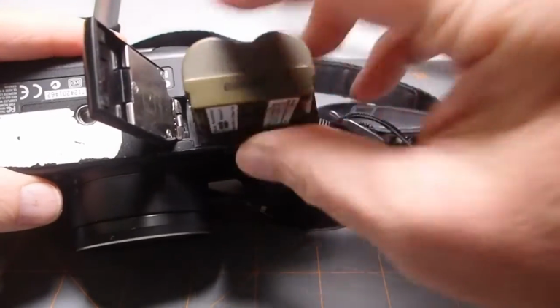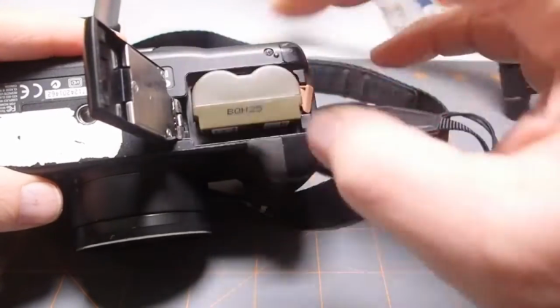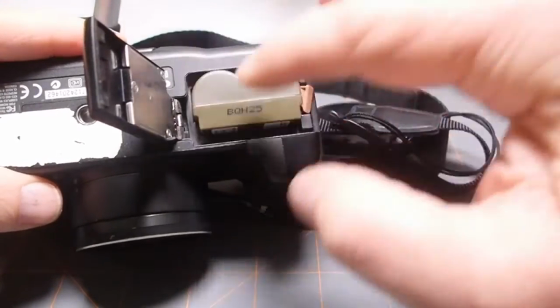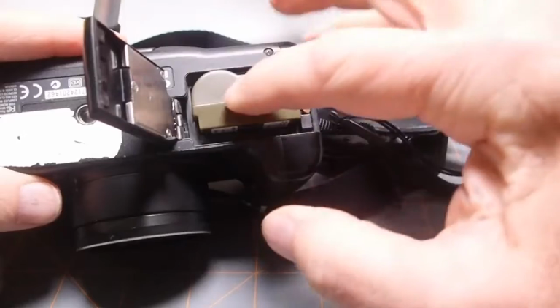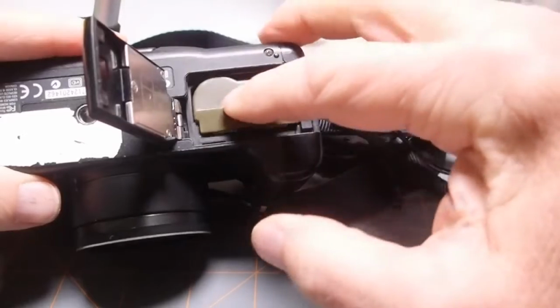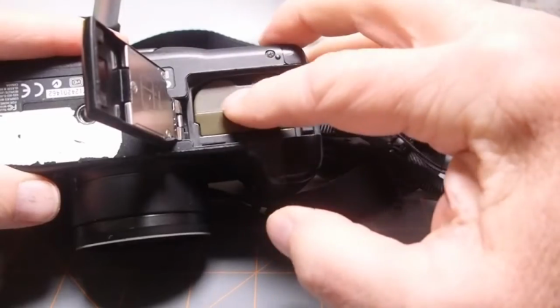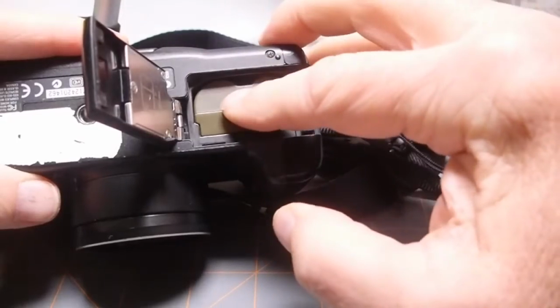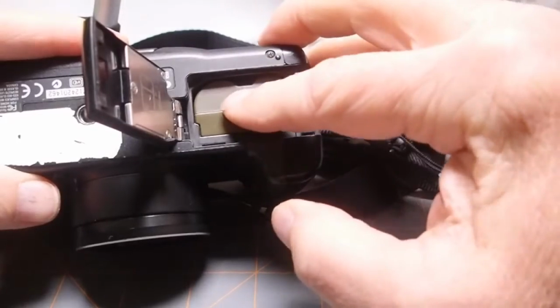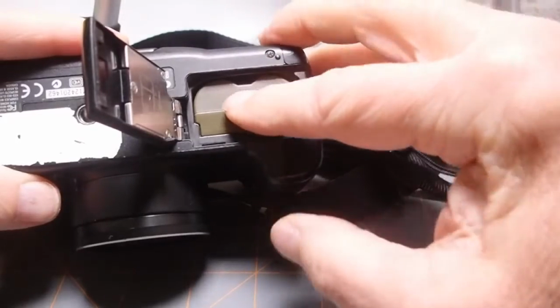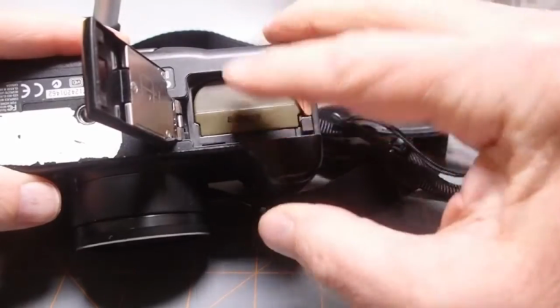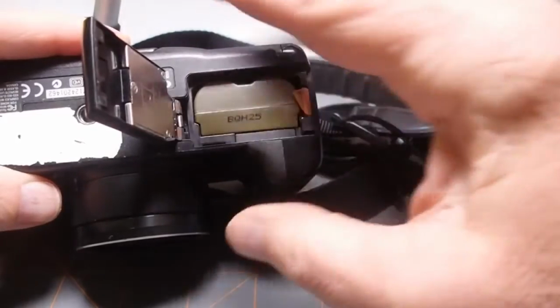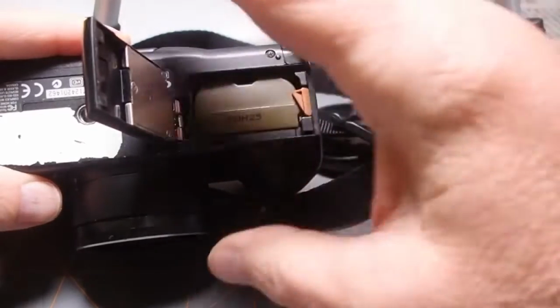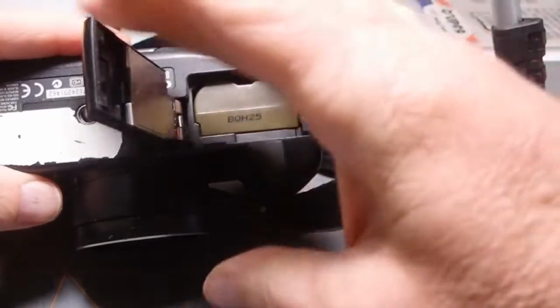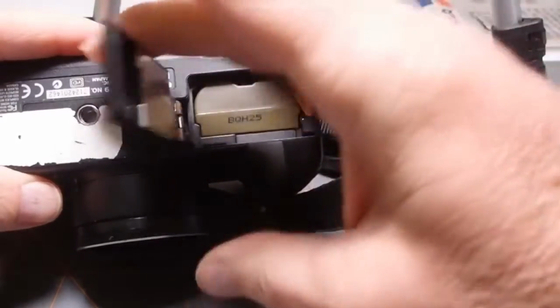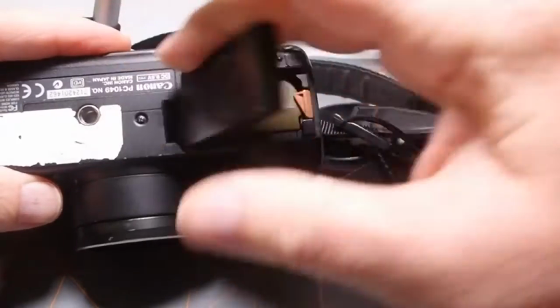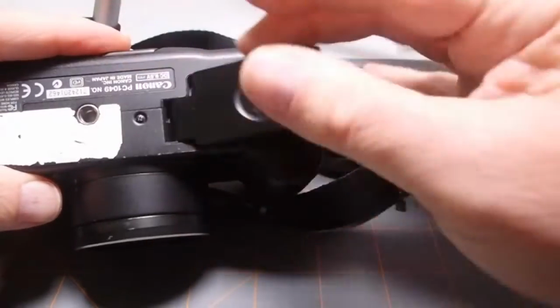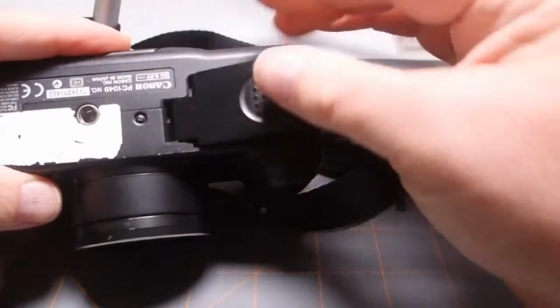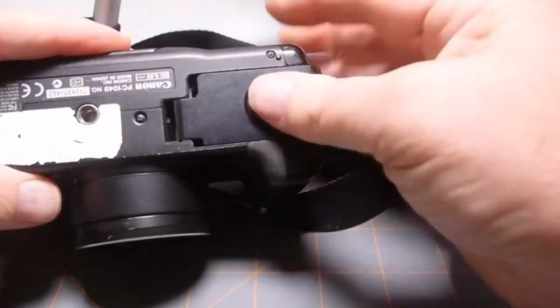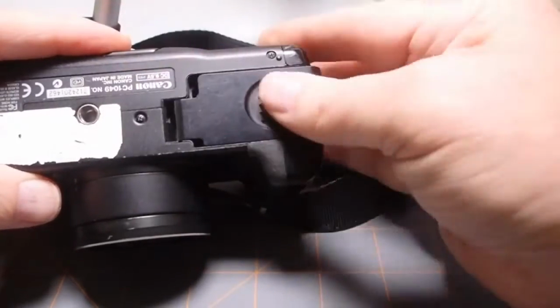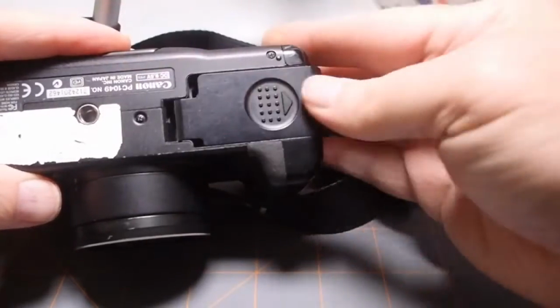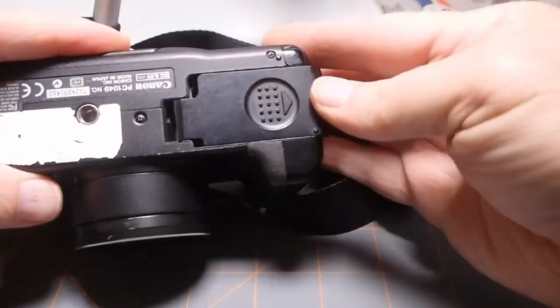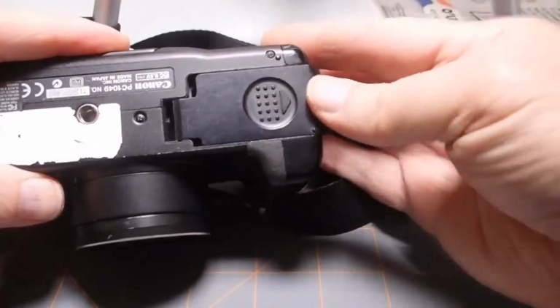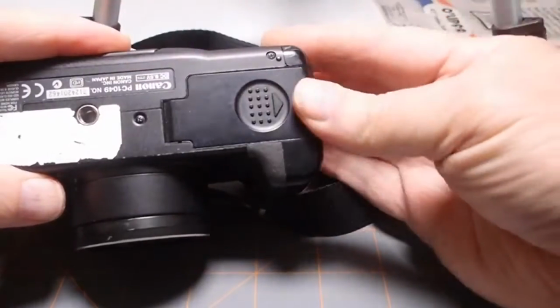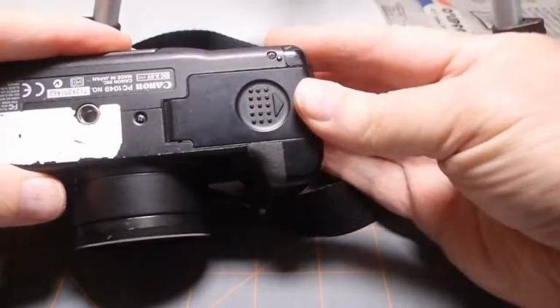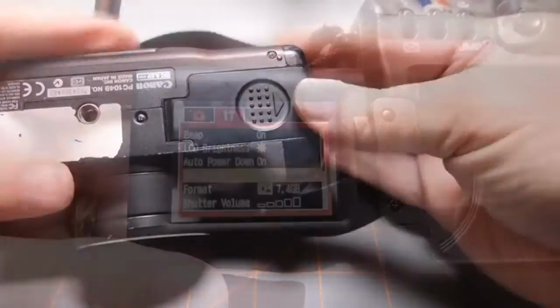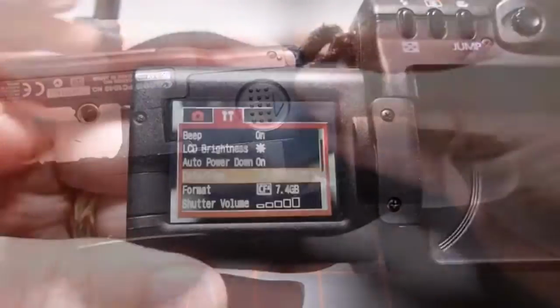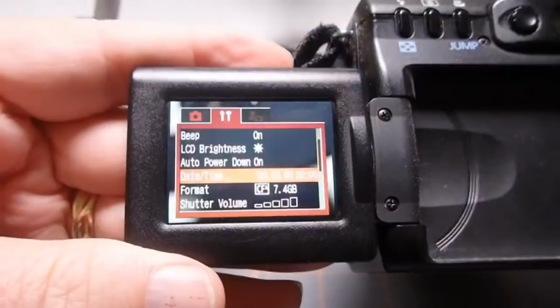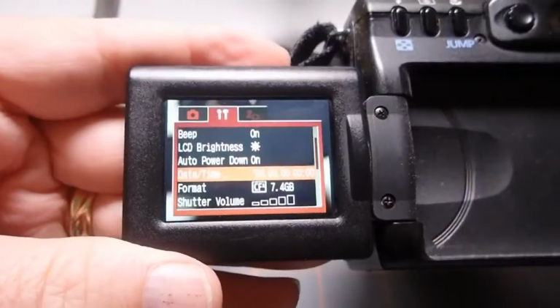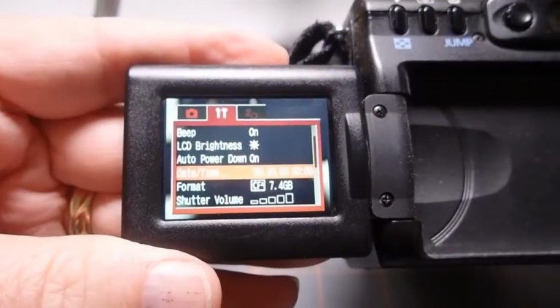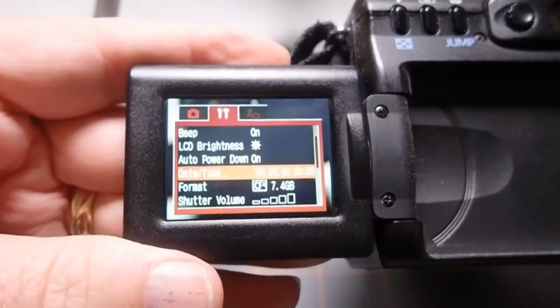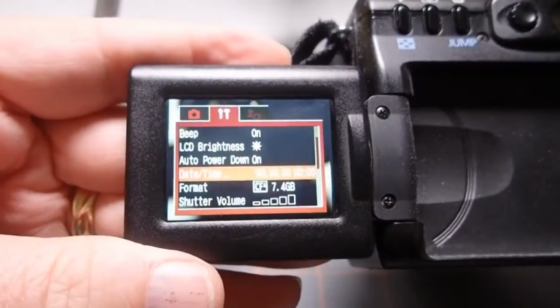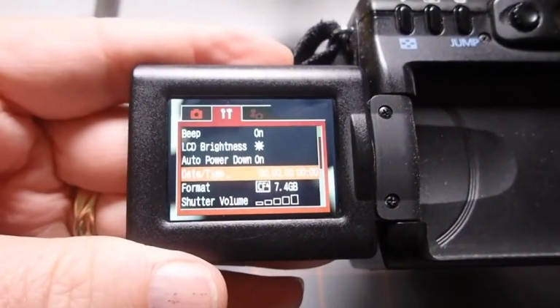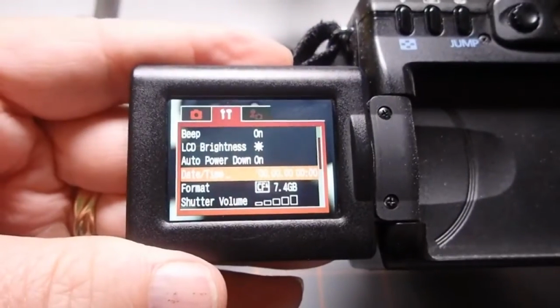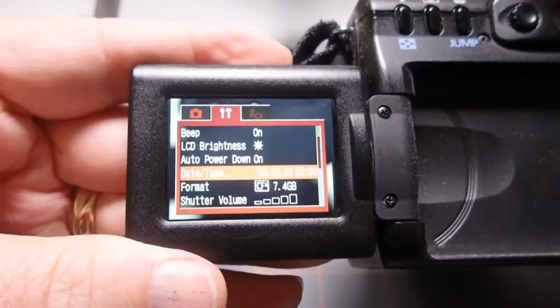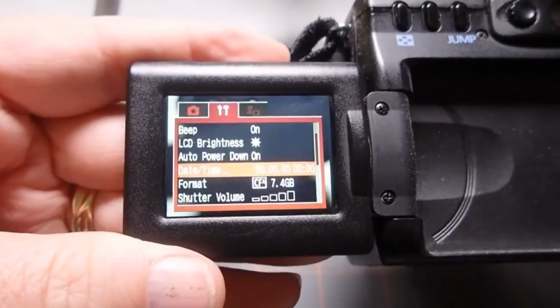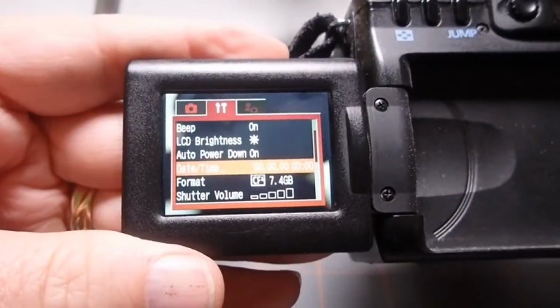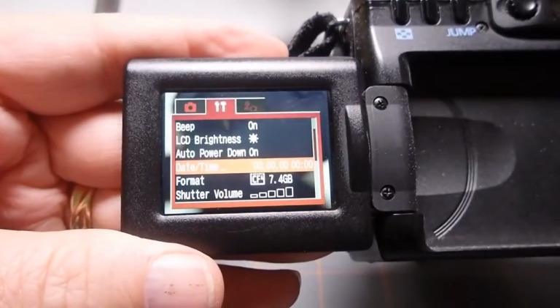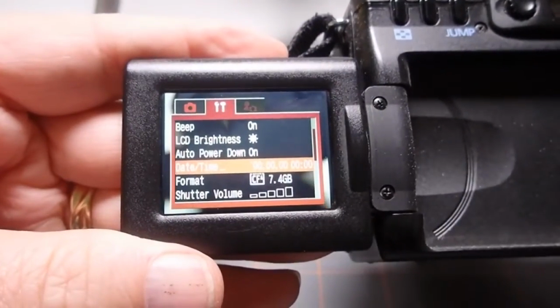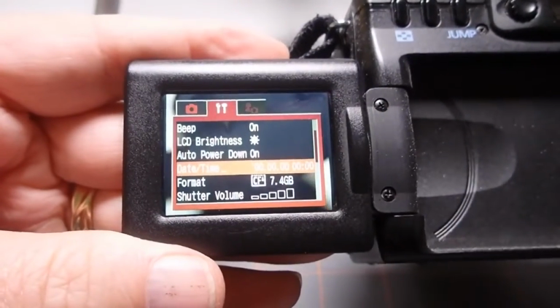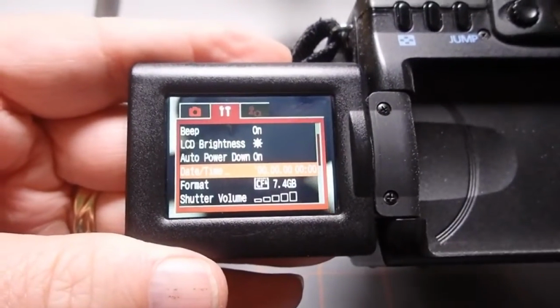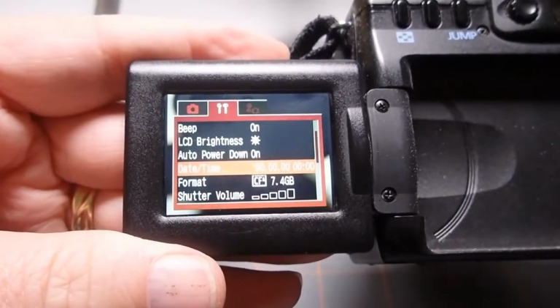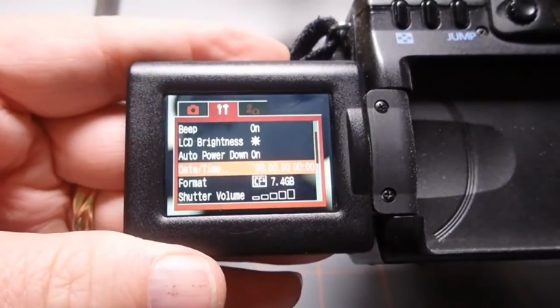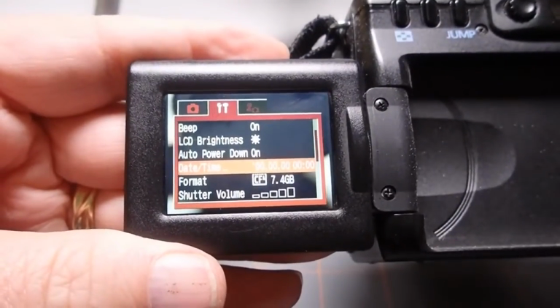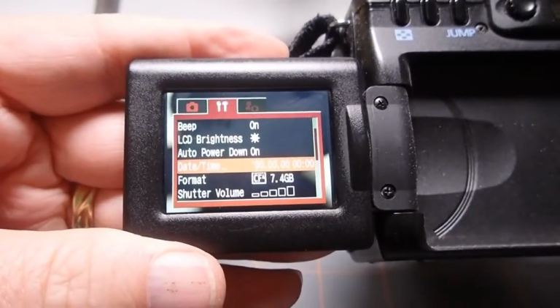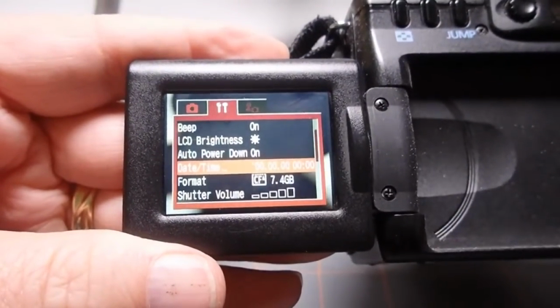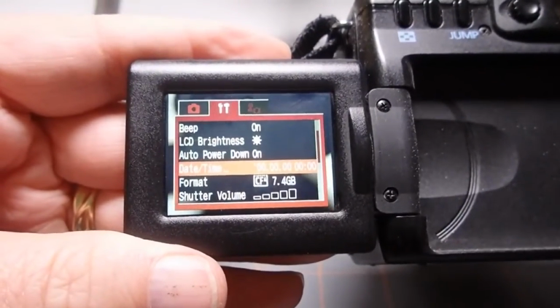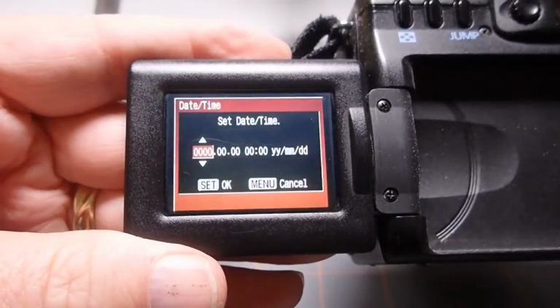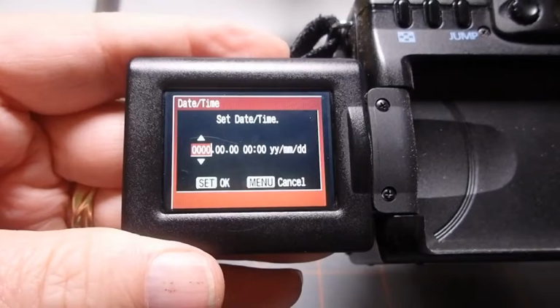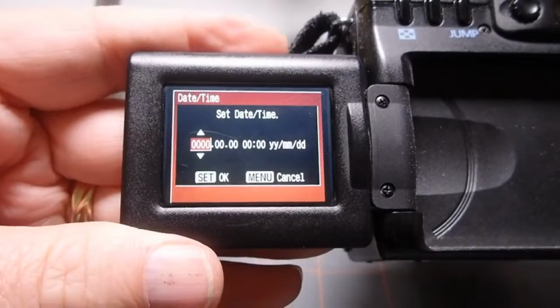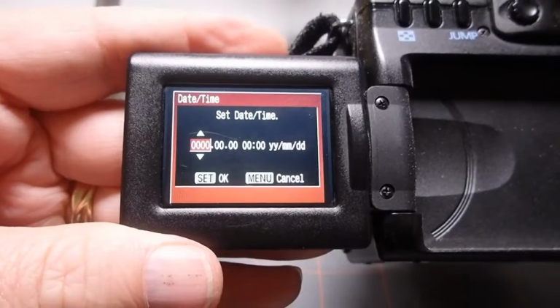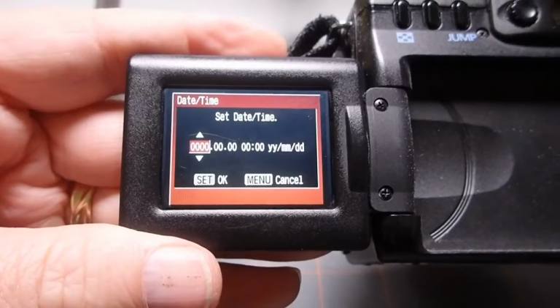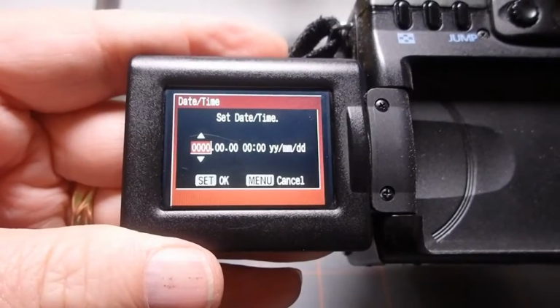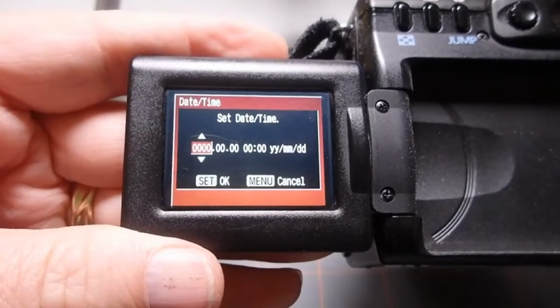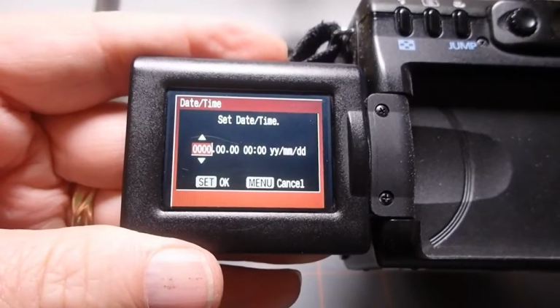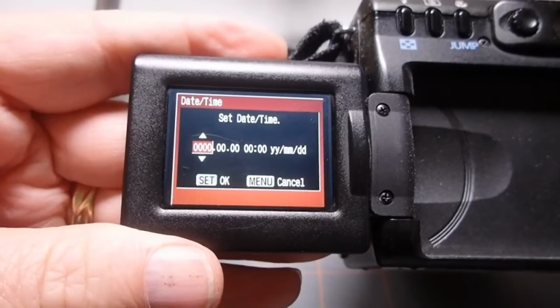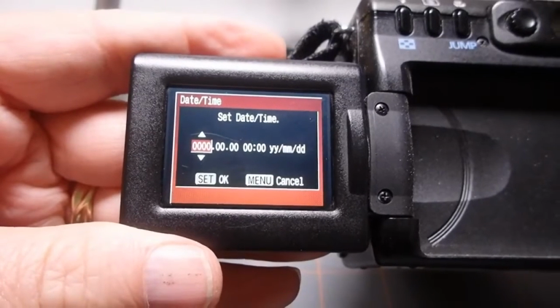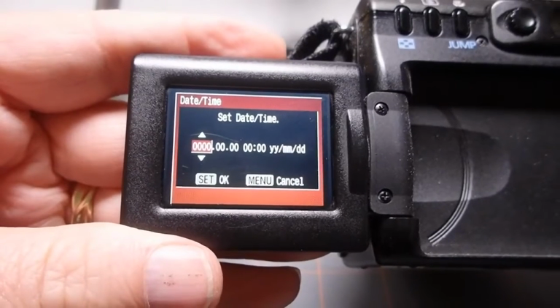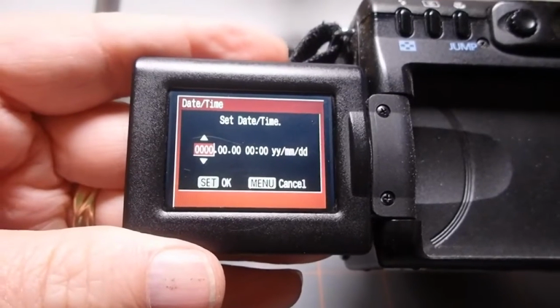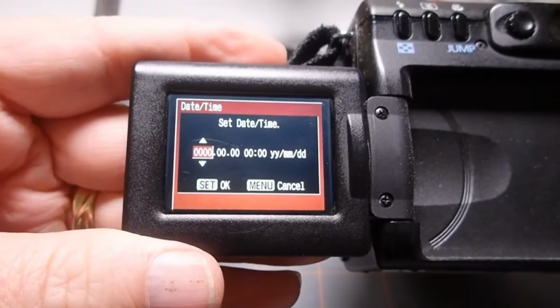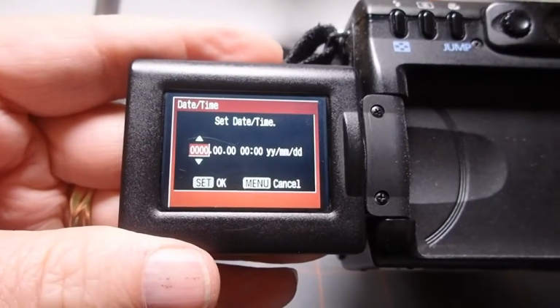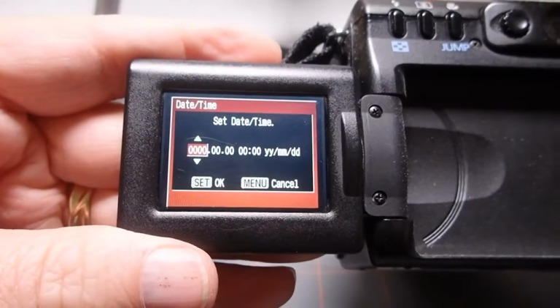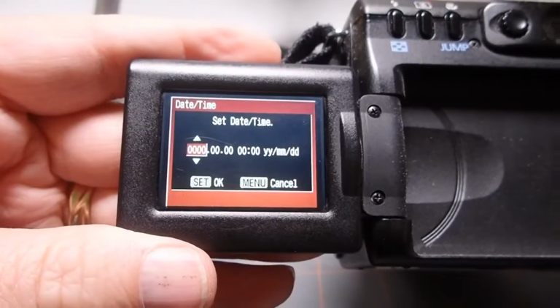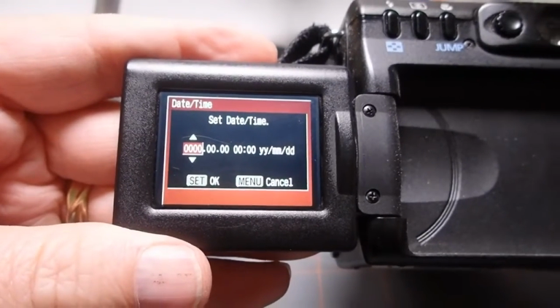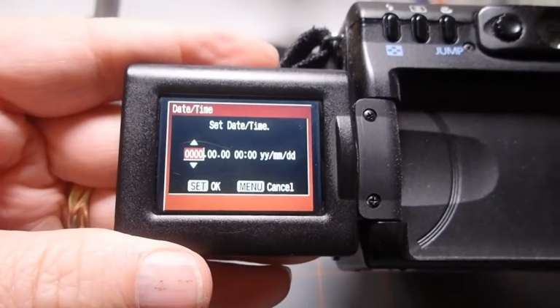Now turn on the camera, go to the menu, and reset the clock. Once this is done, you should be ready to go.